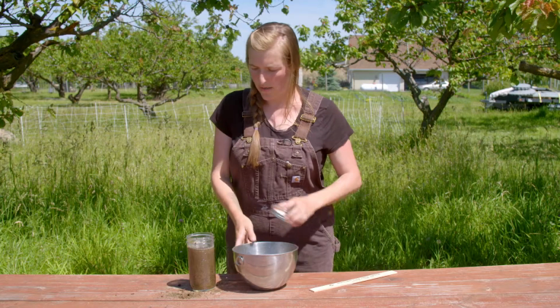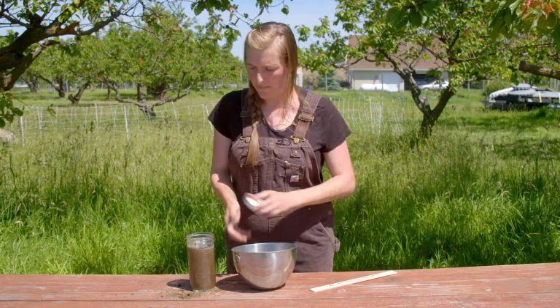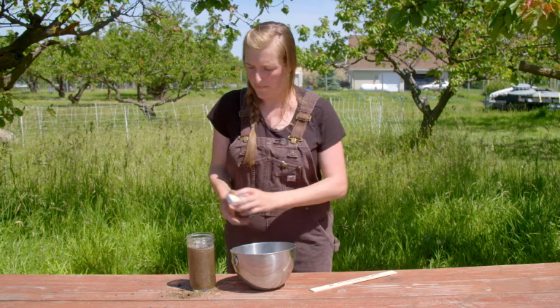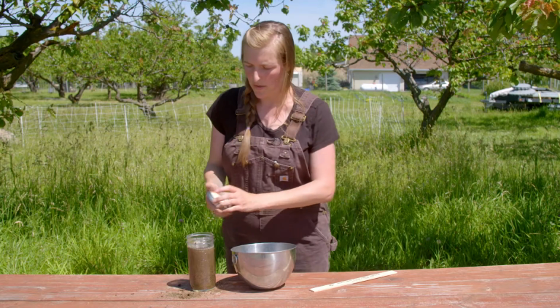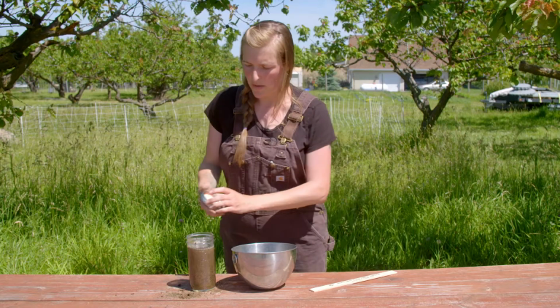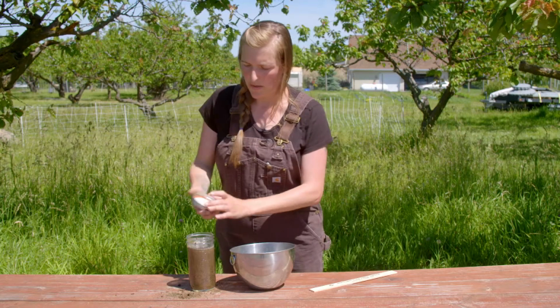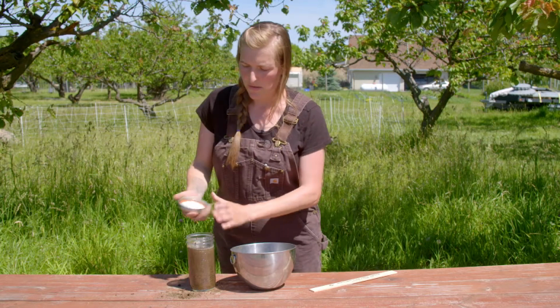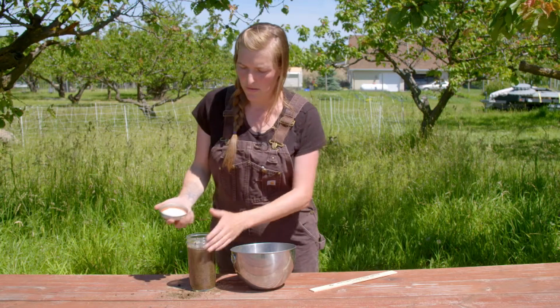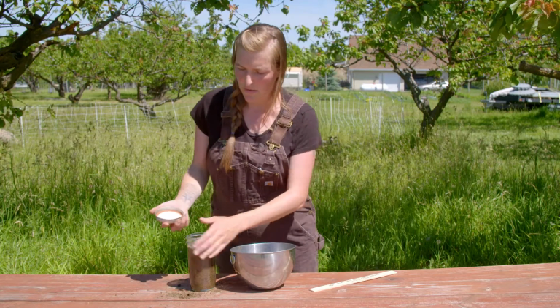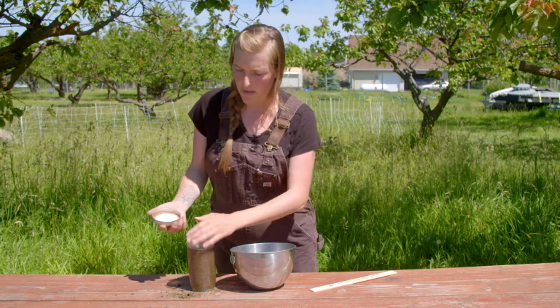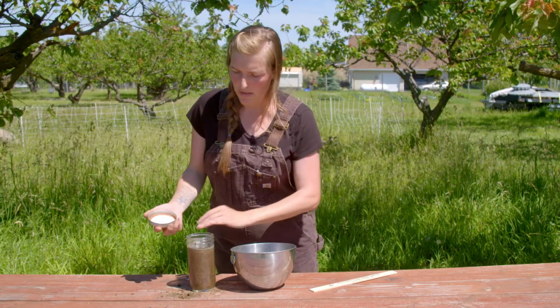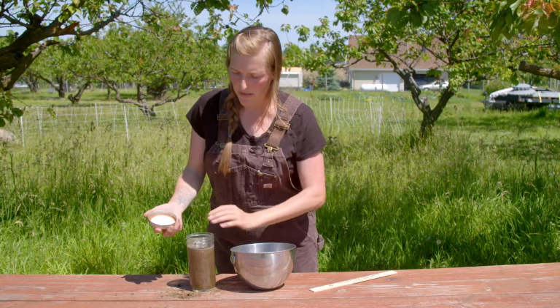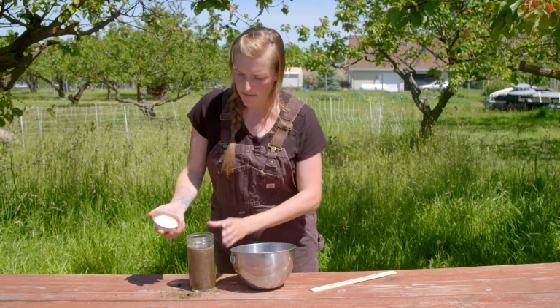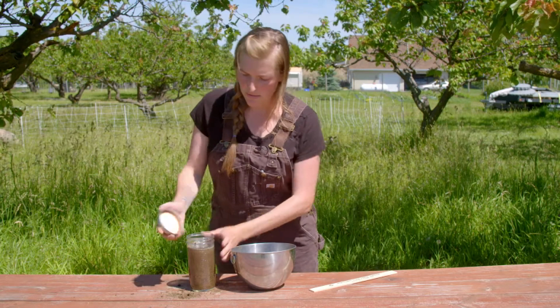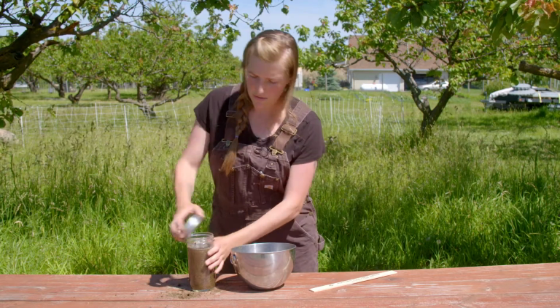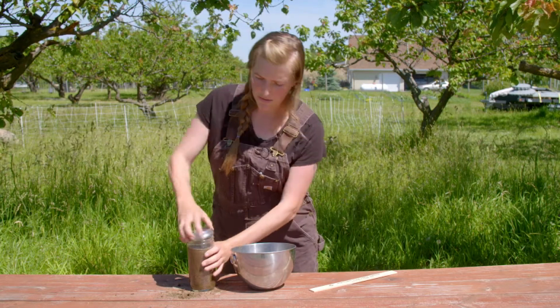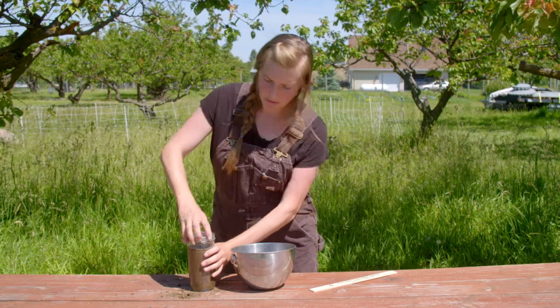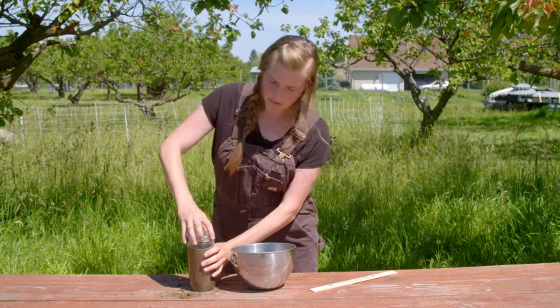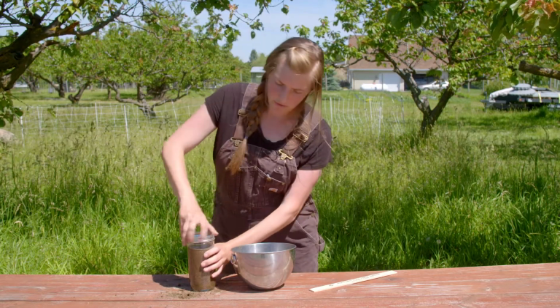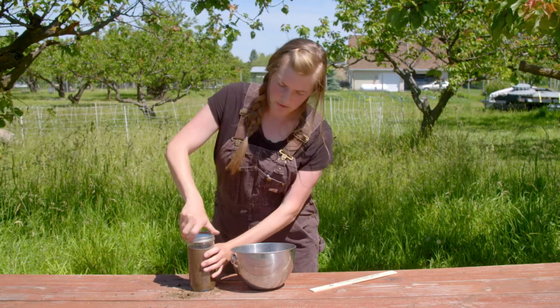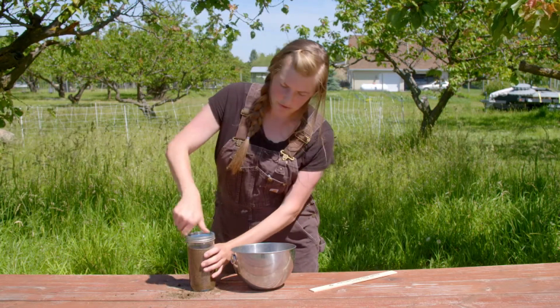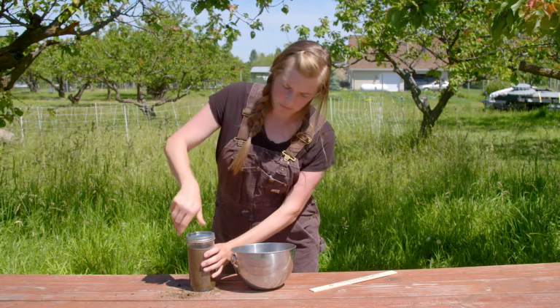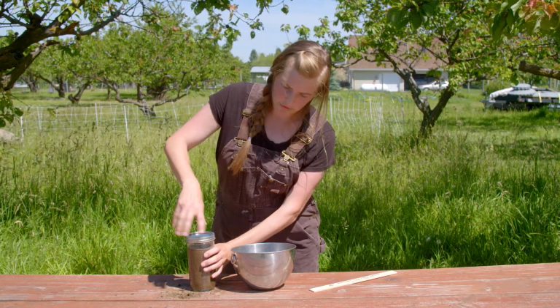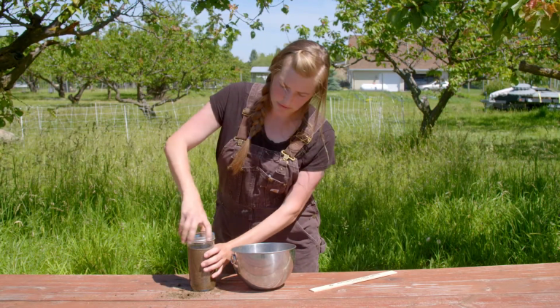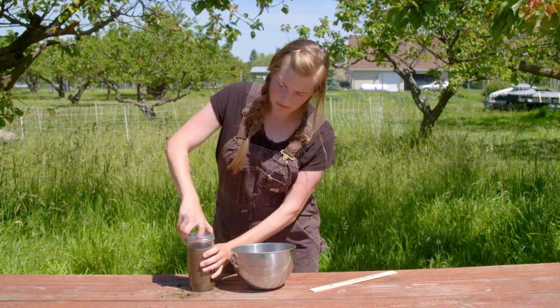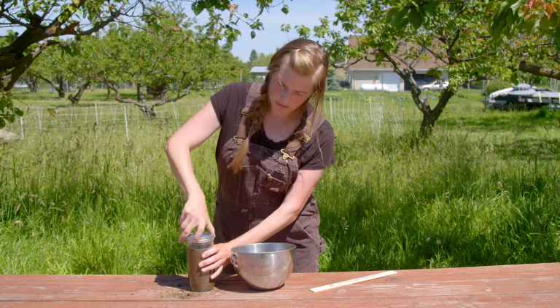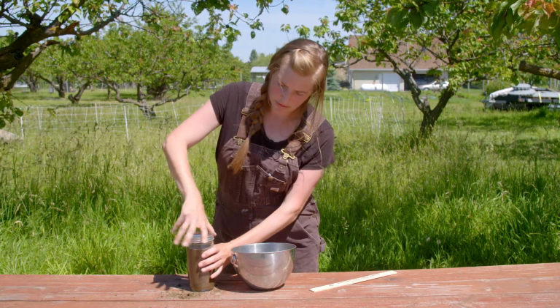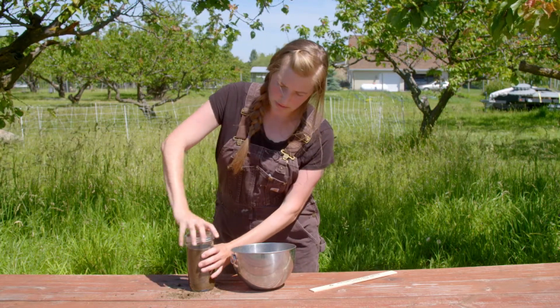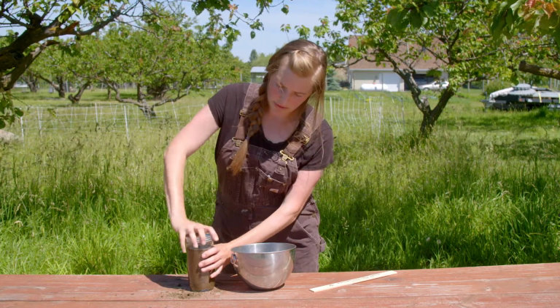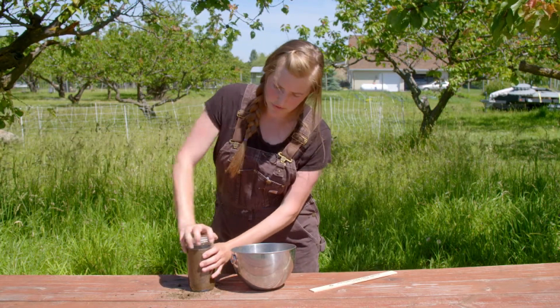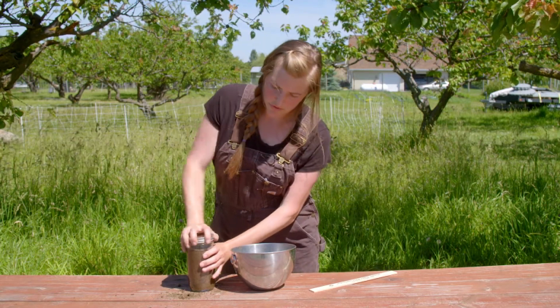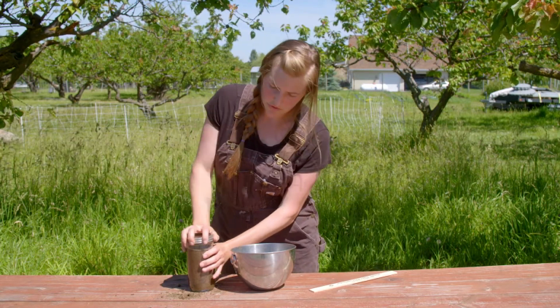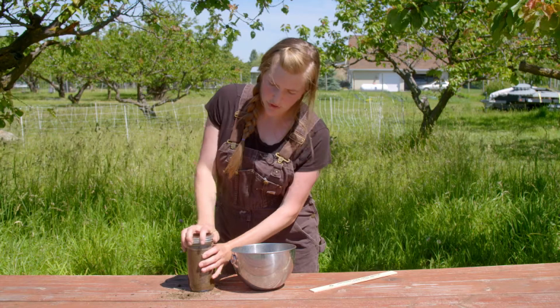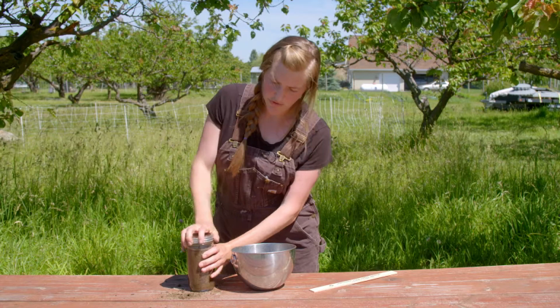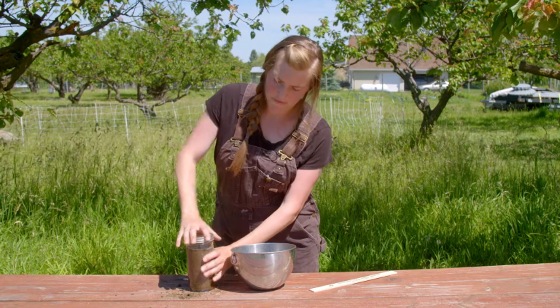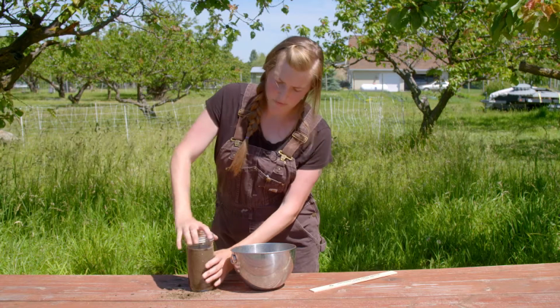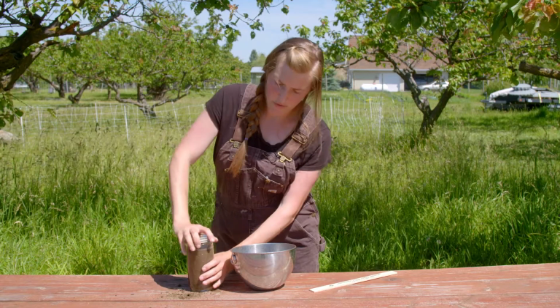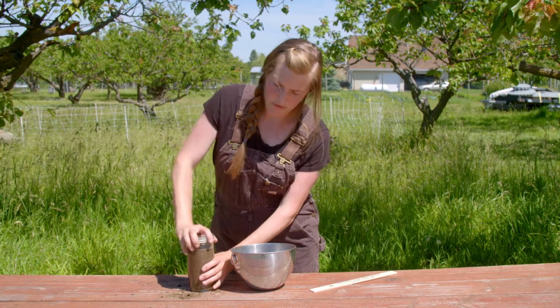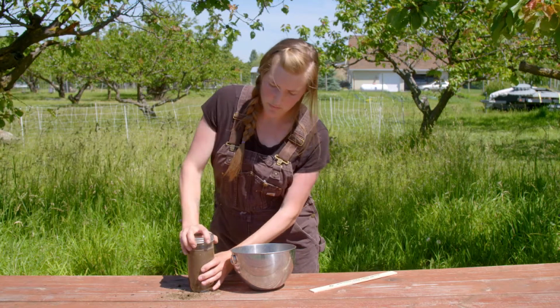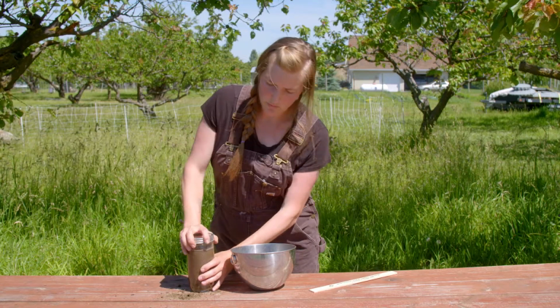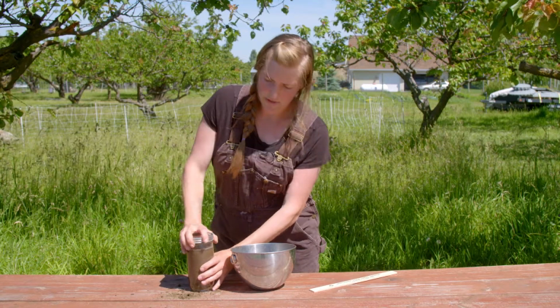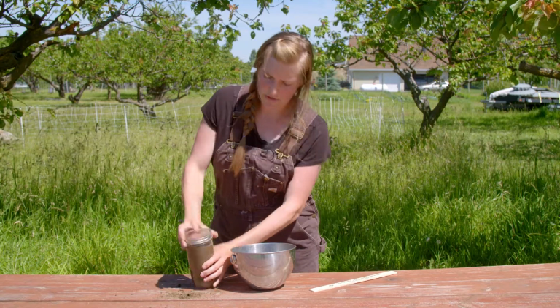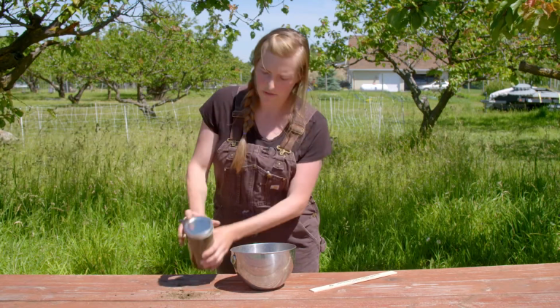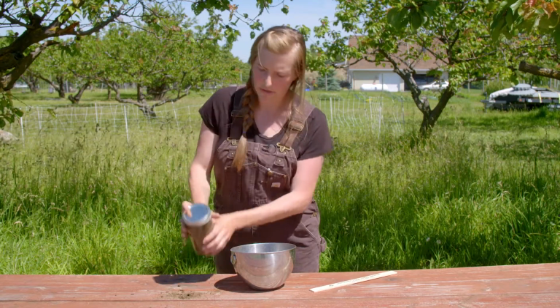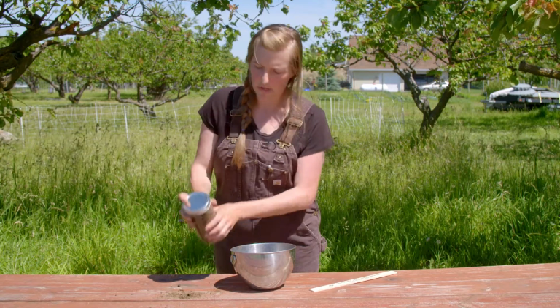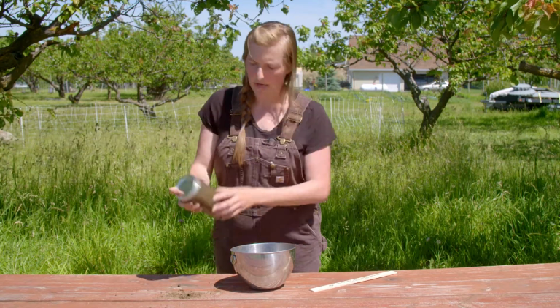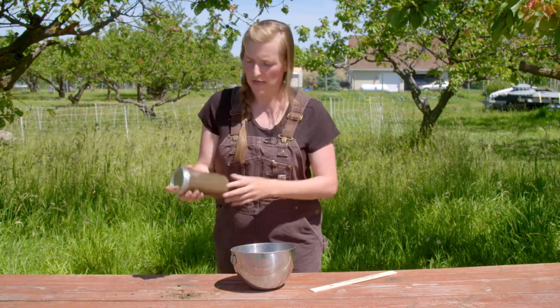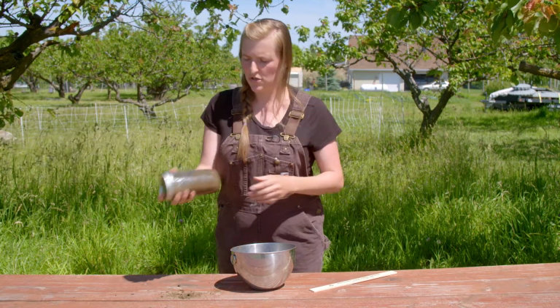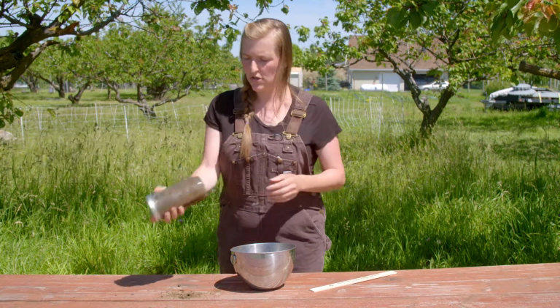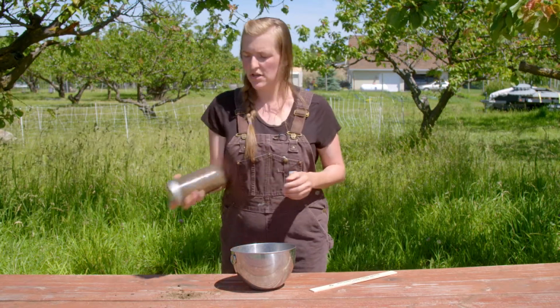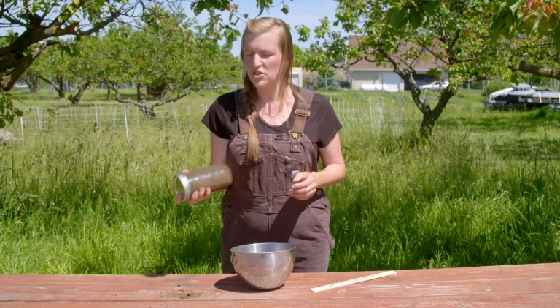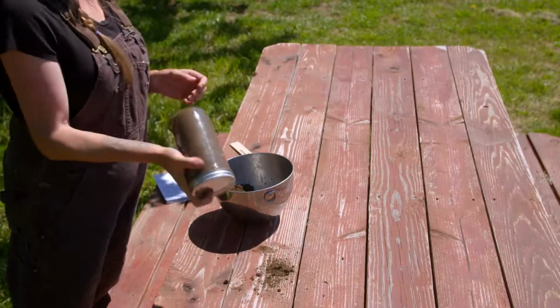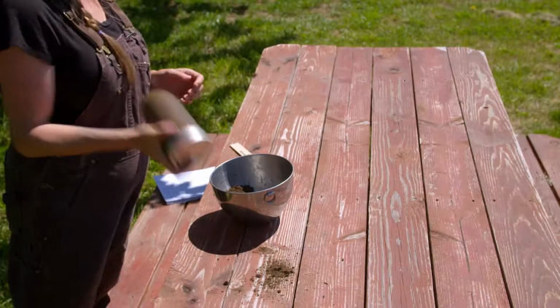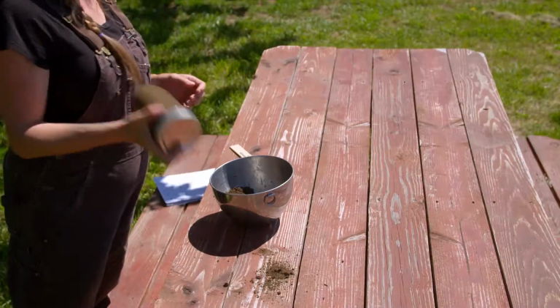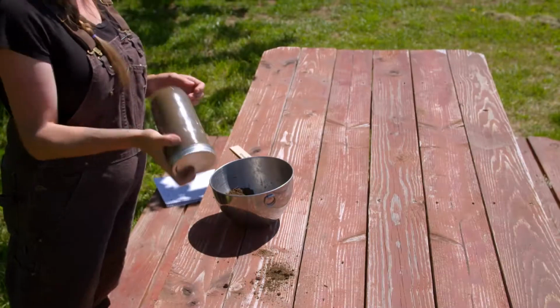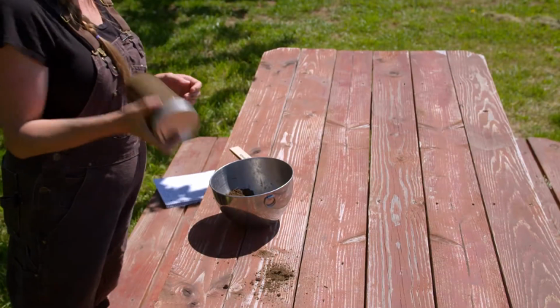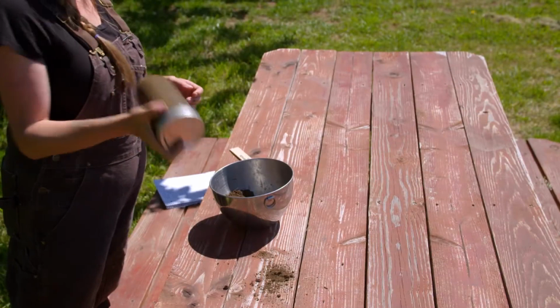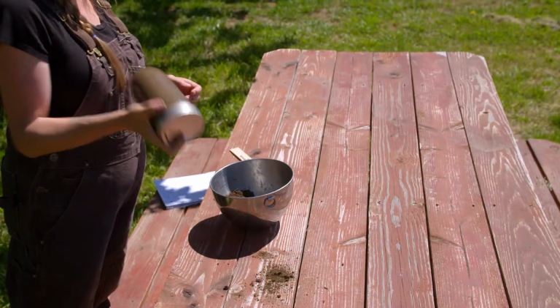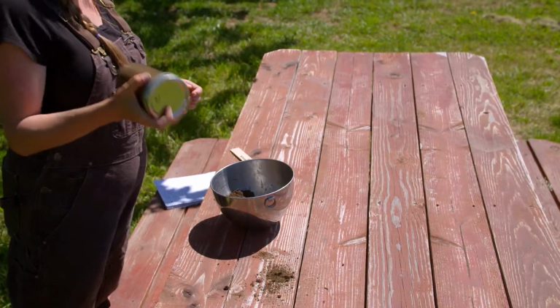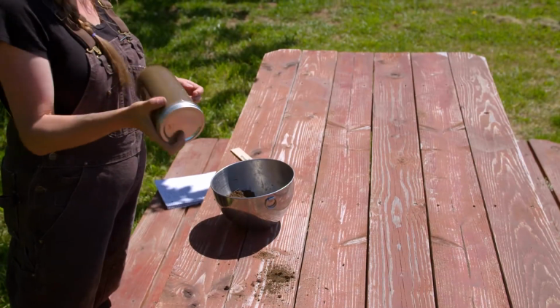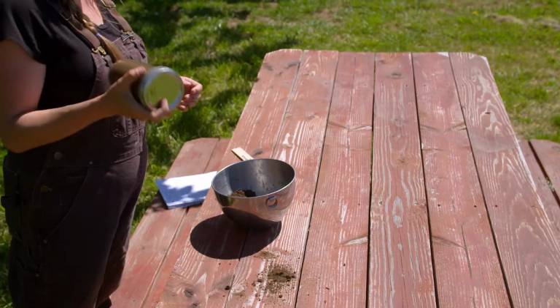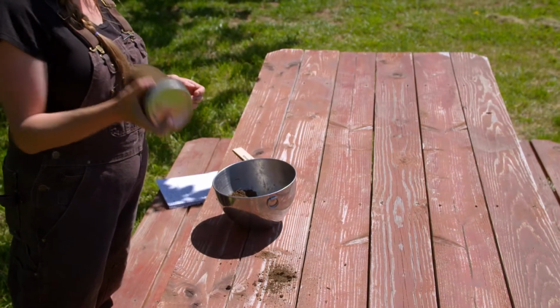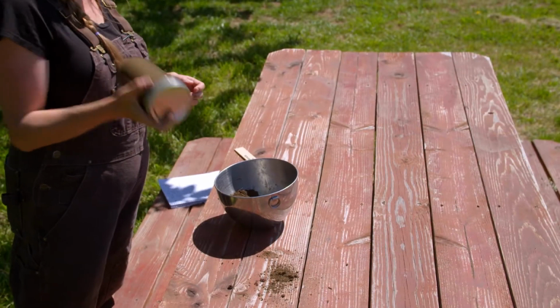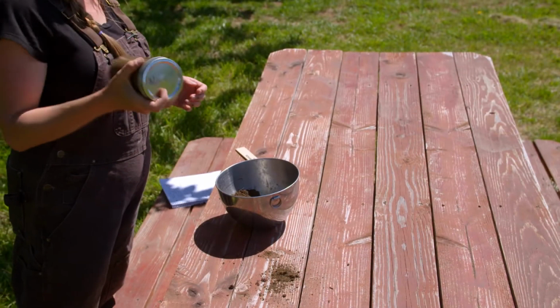Put the lid on your jar of soil and water, and shake it for three minutes.